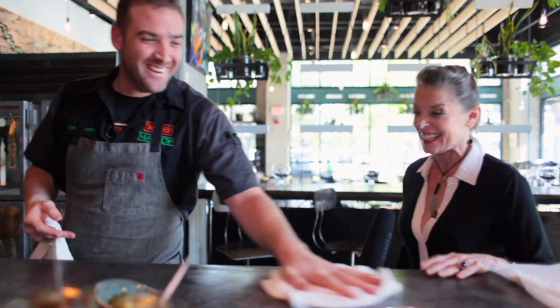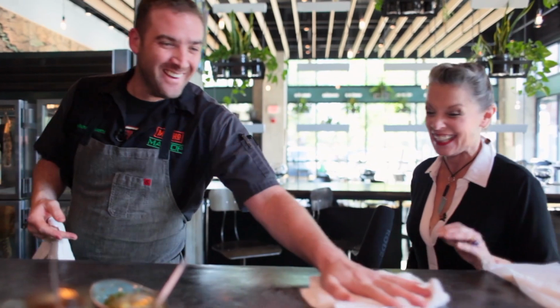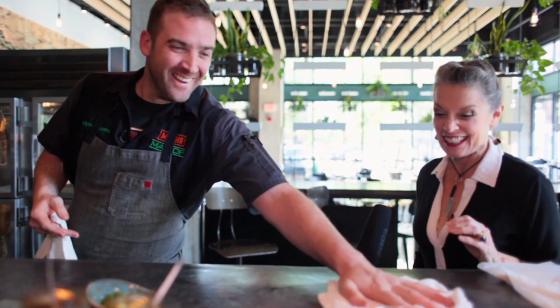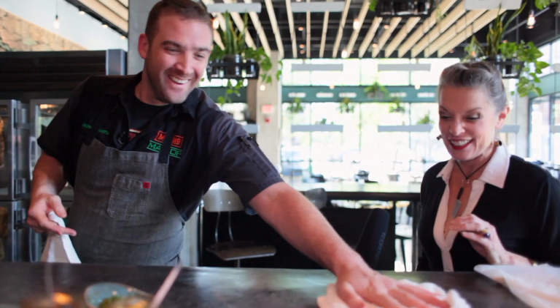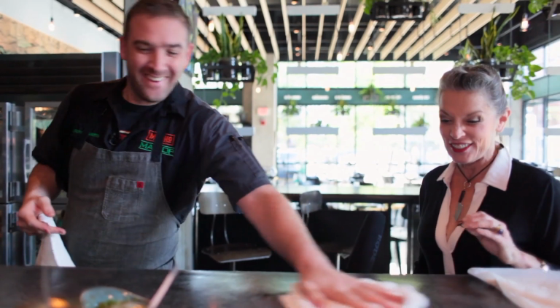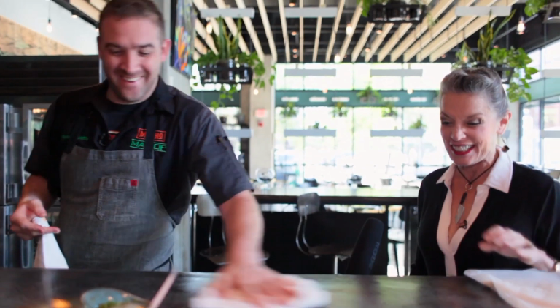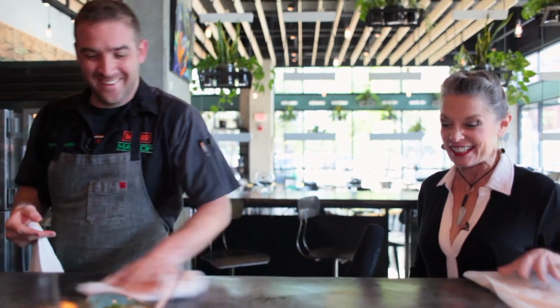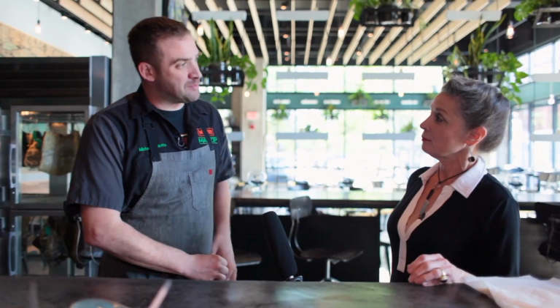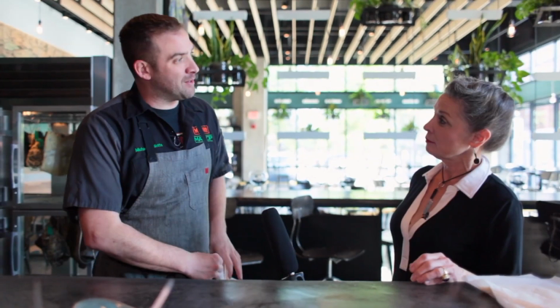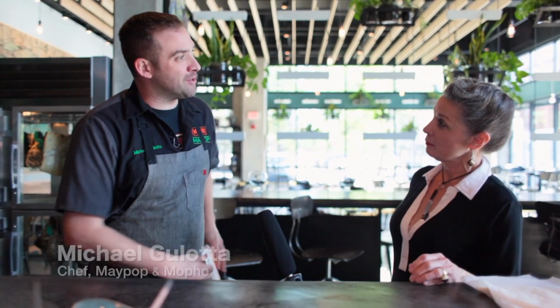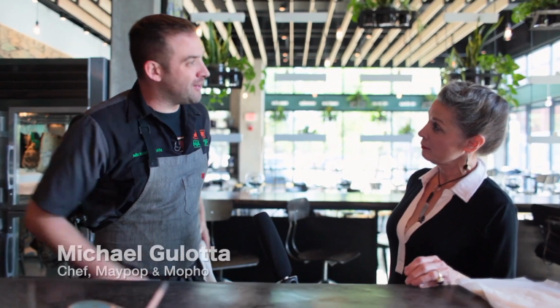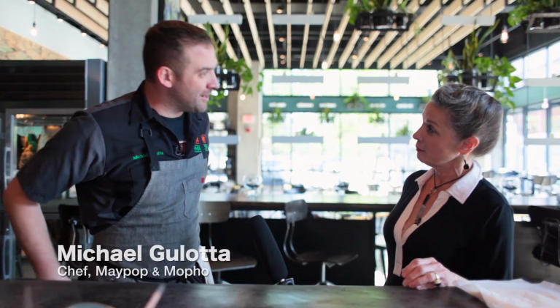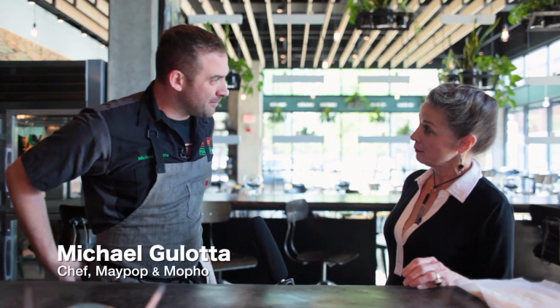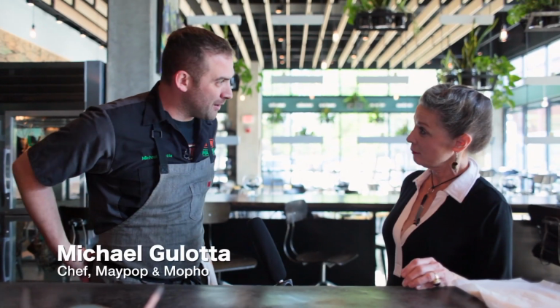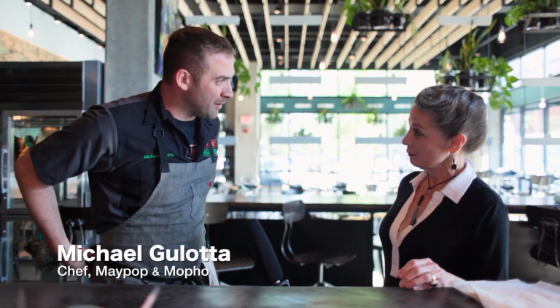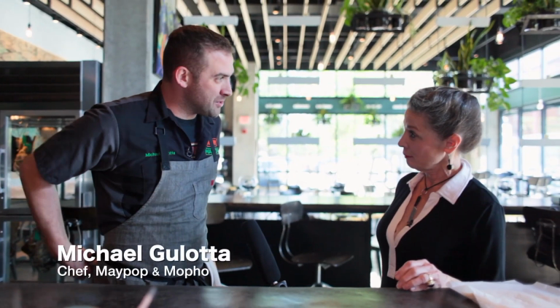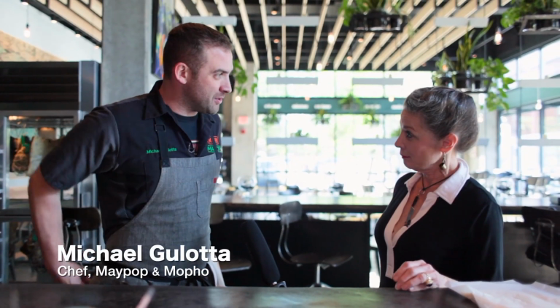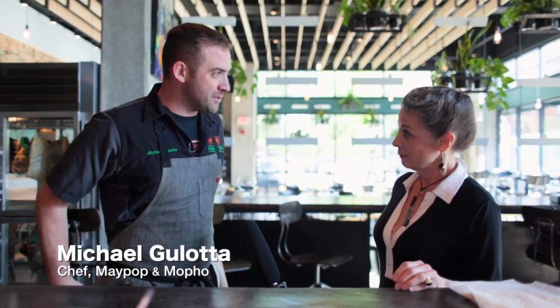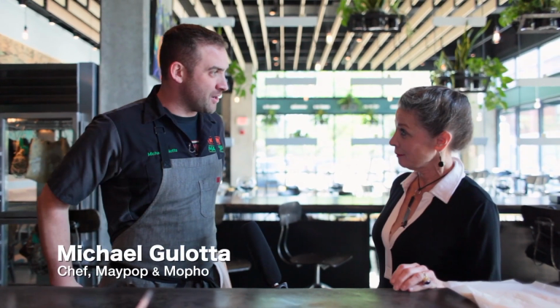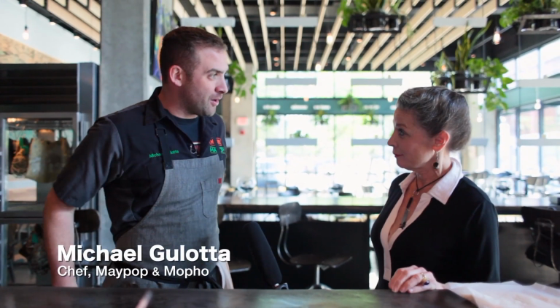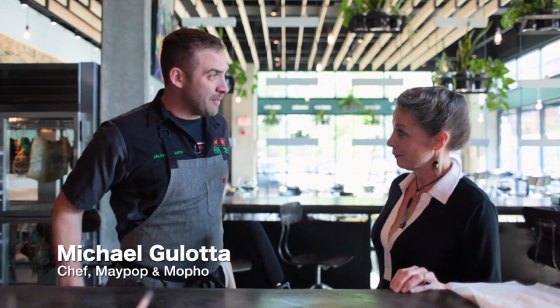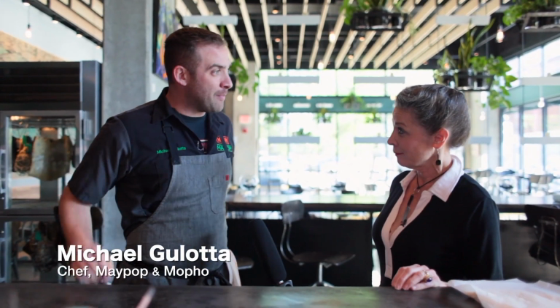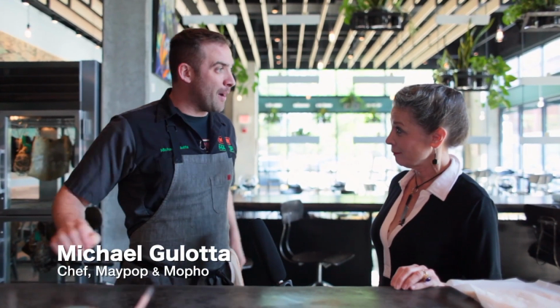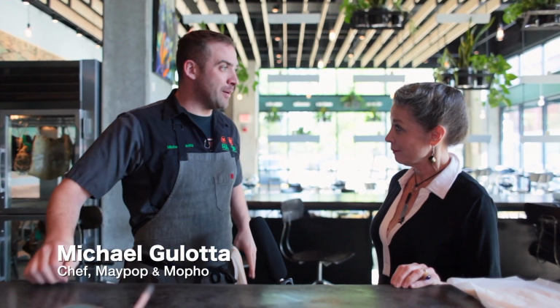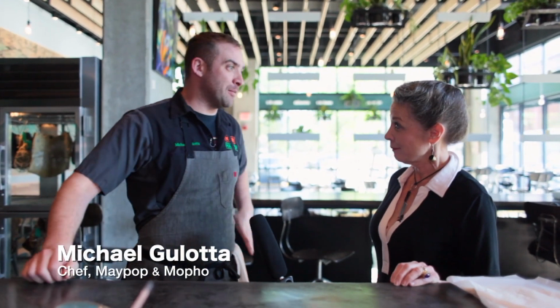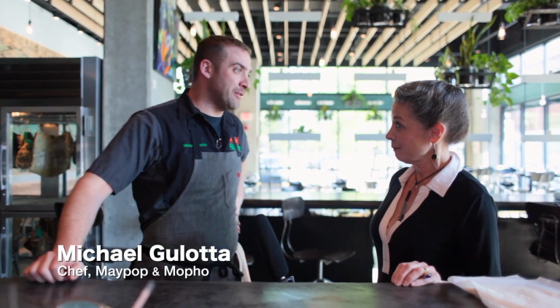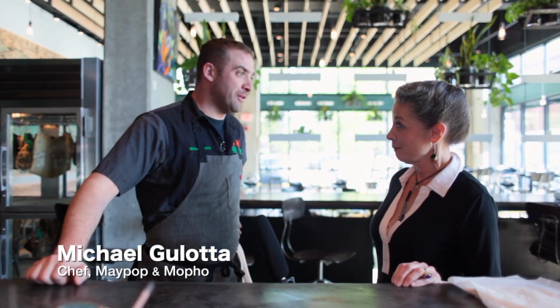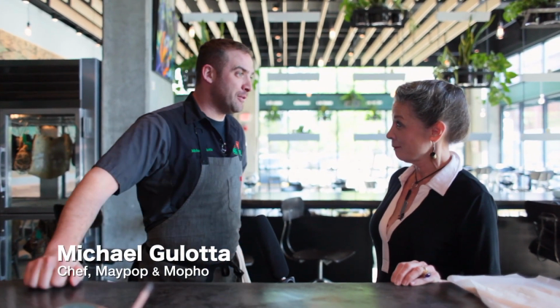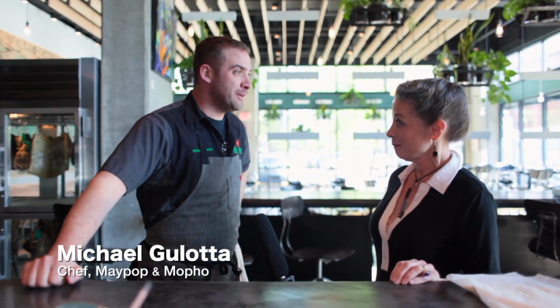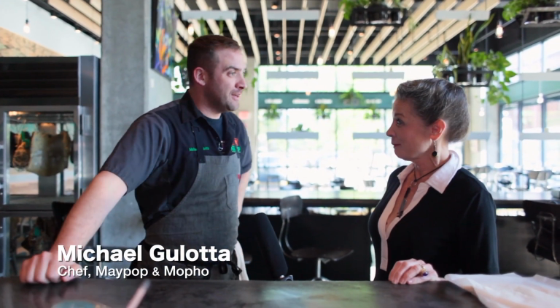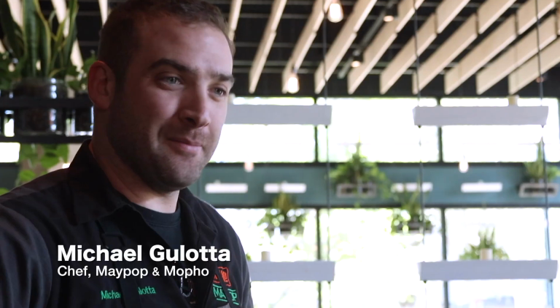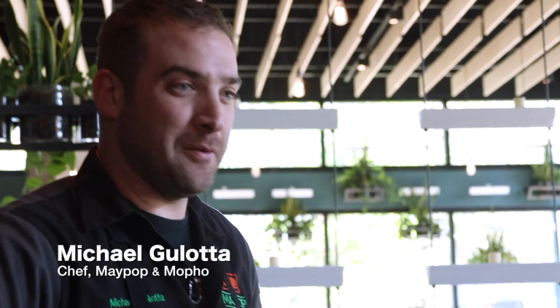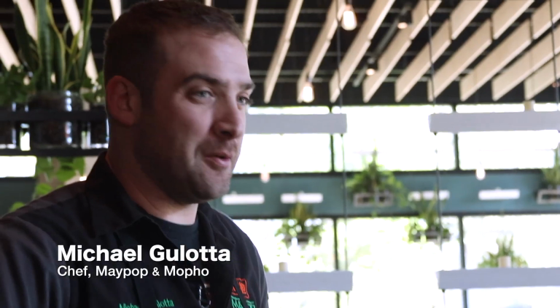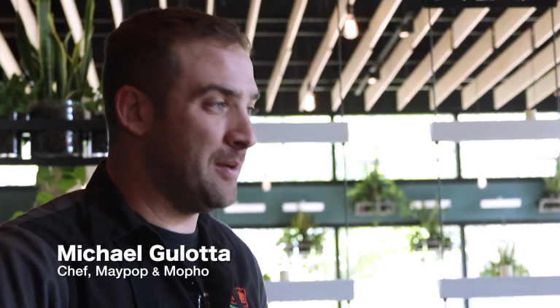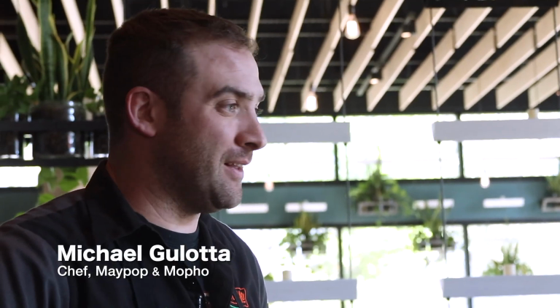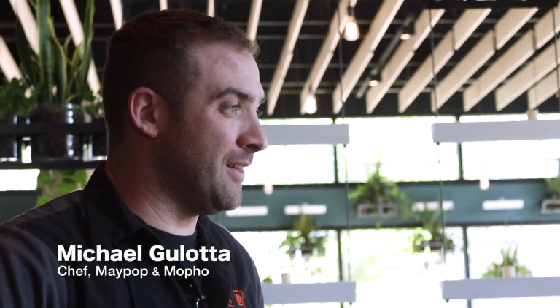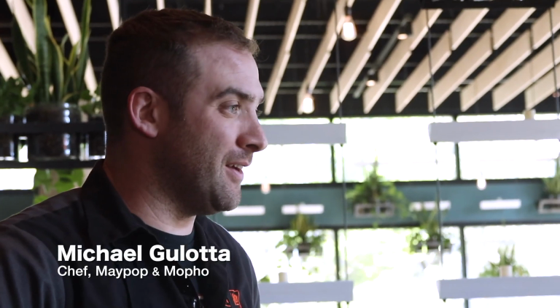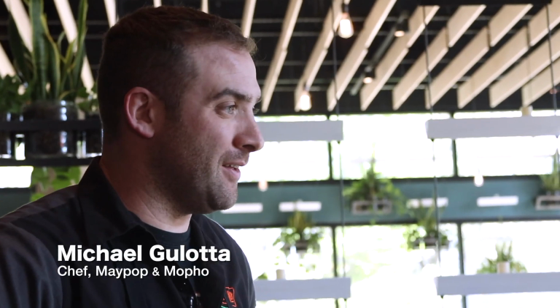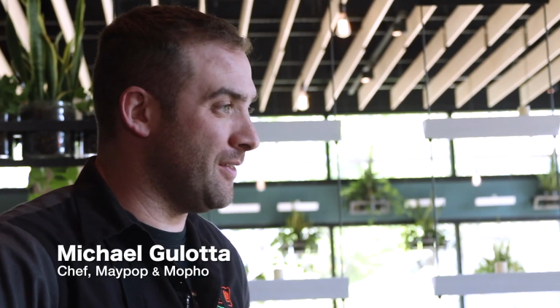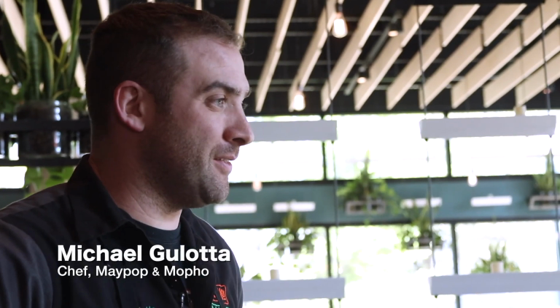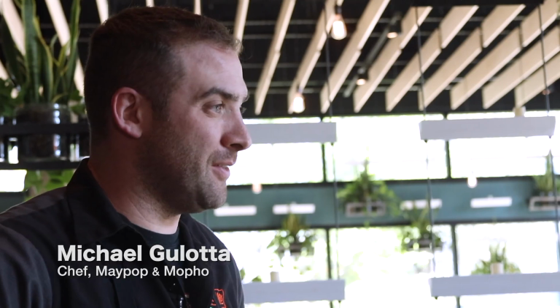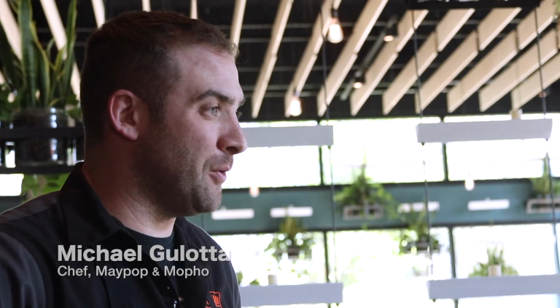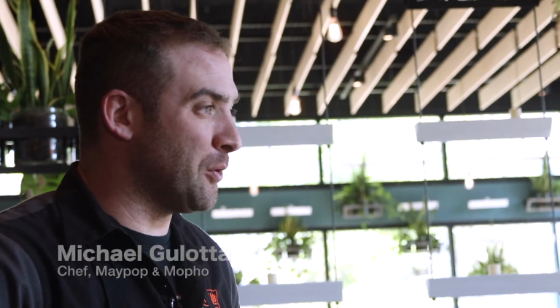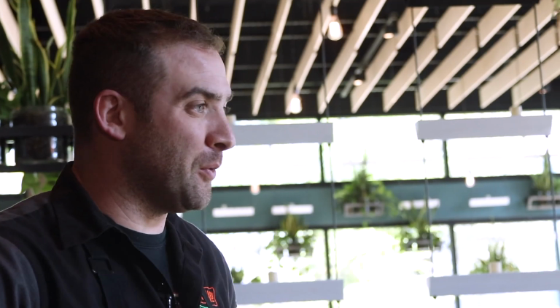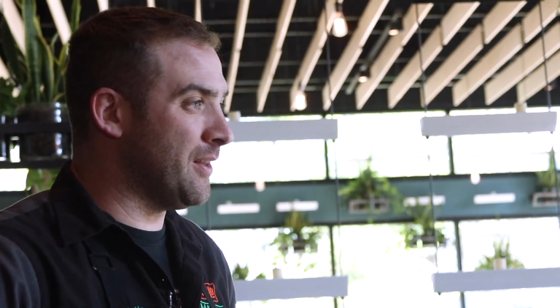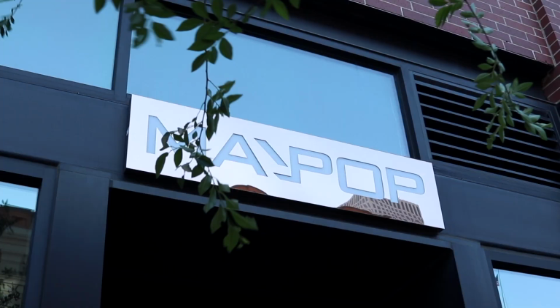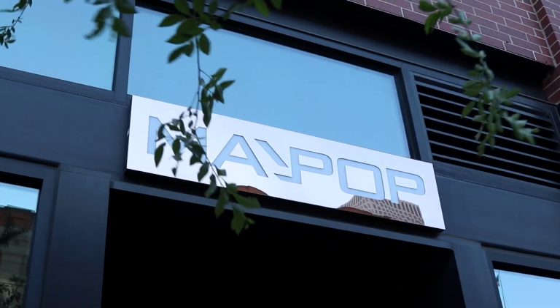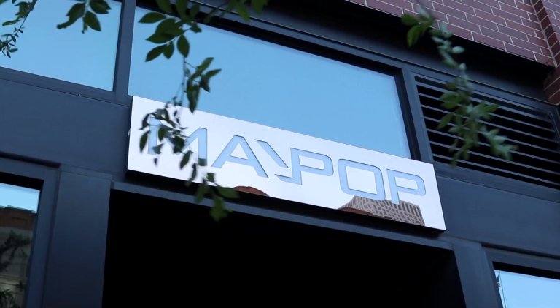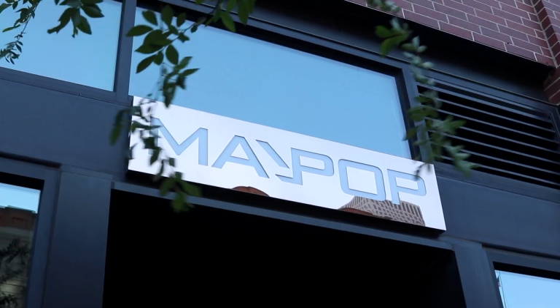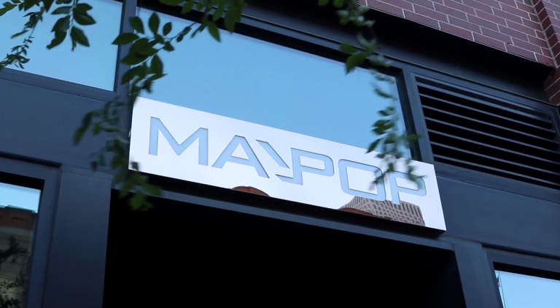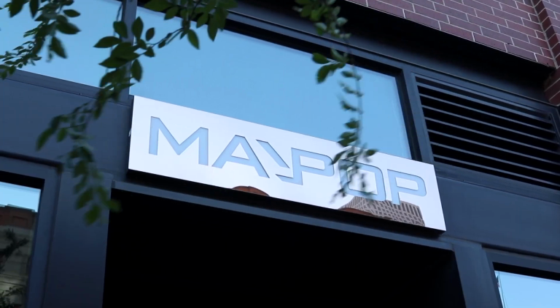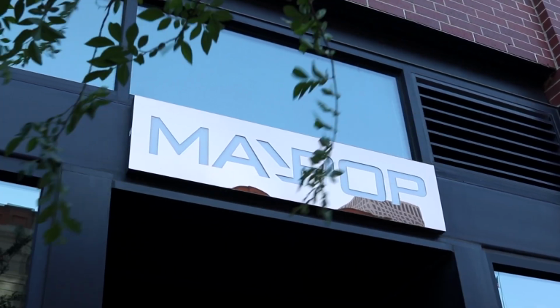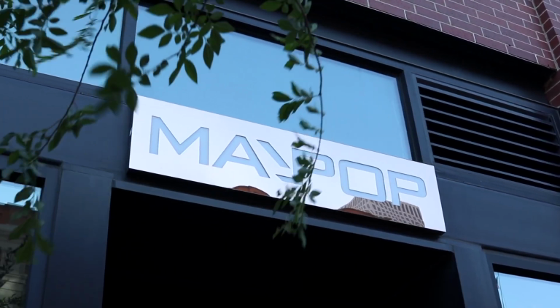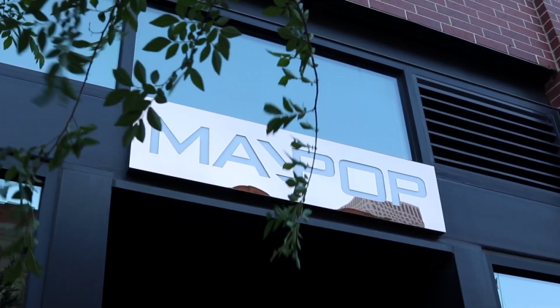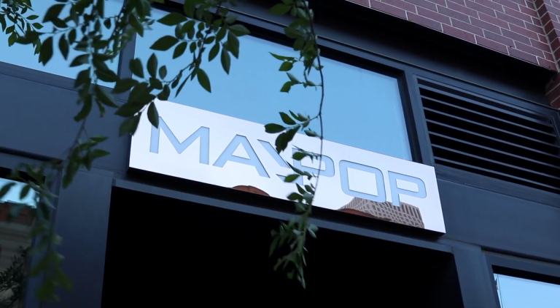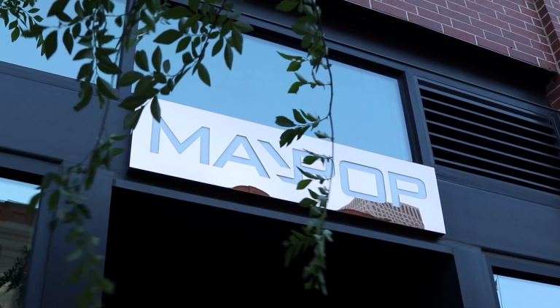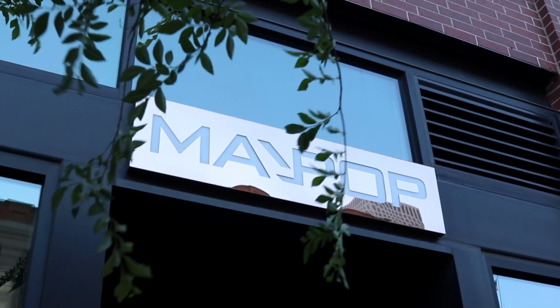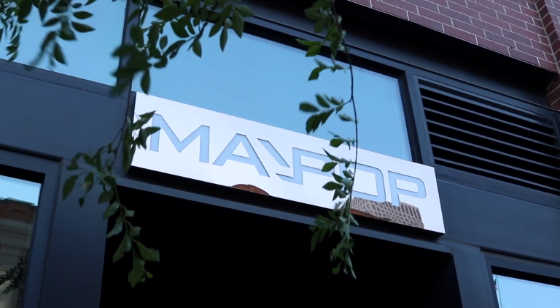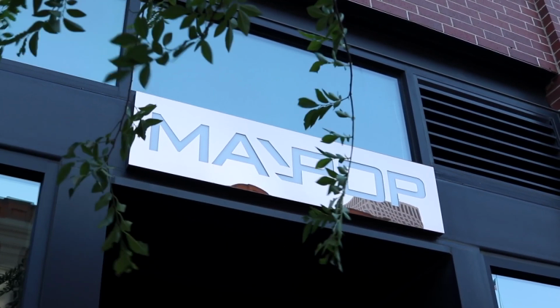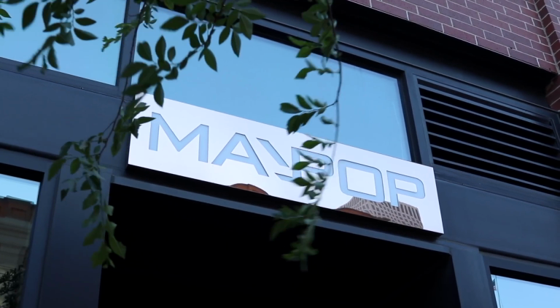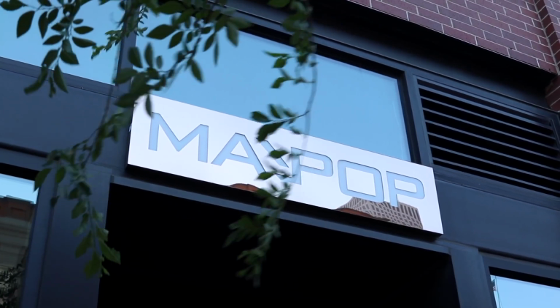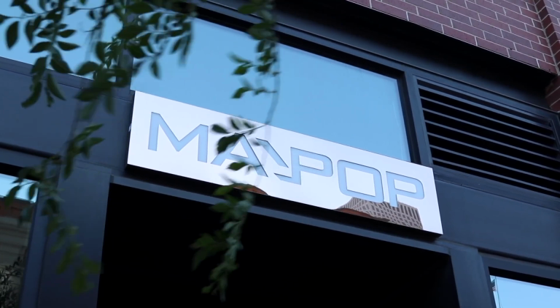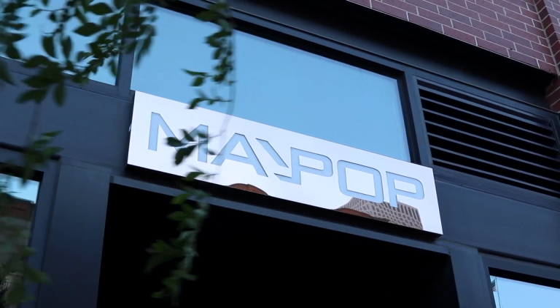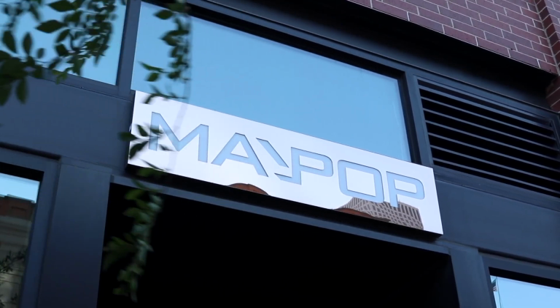My name is Michael Galata. My restaurants are Maypop and MoFo — MoFo being the older one and Maypop being the new baby of the family.